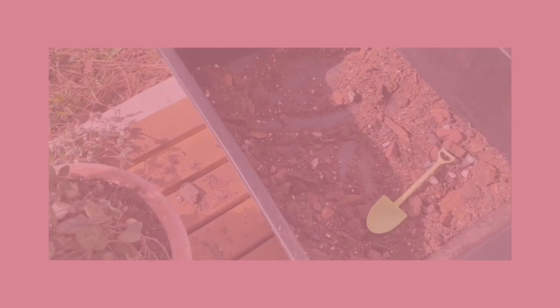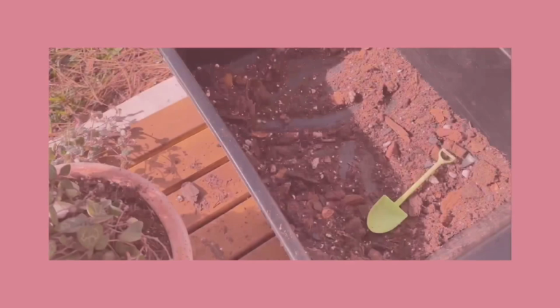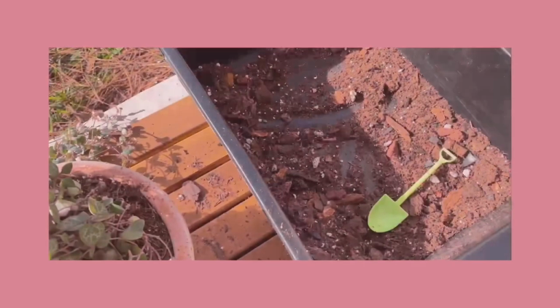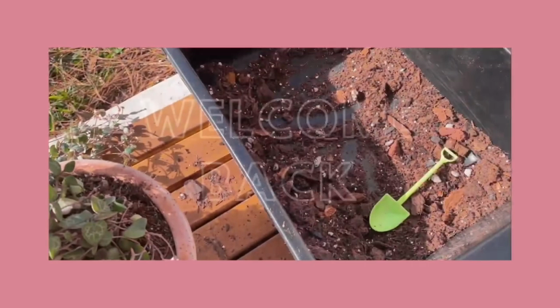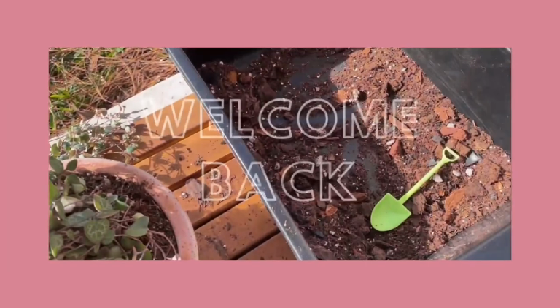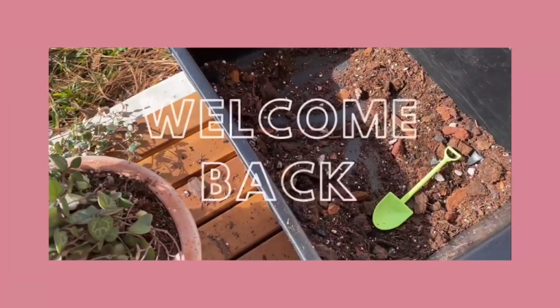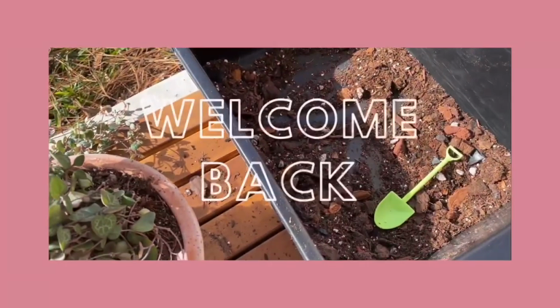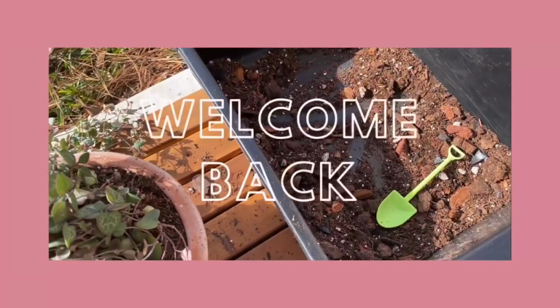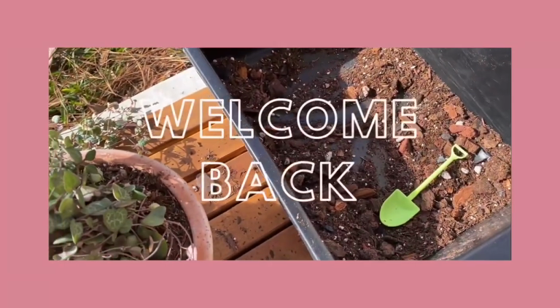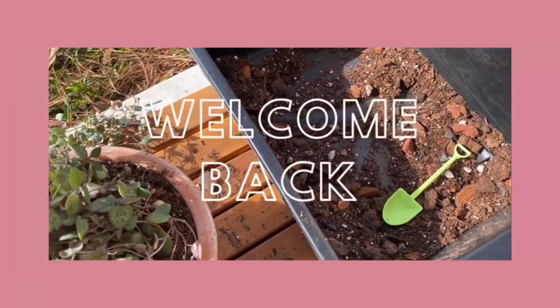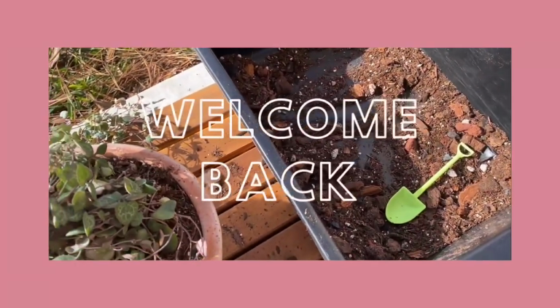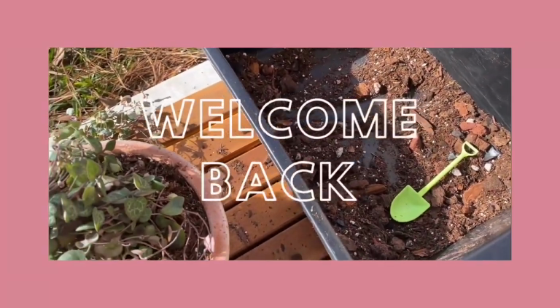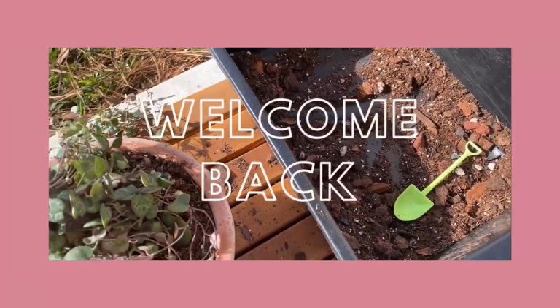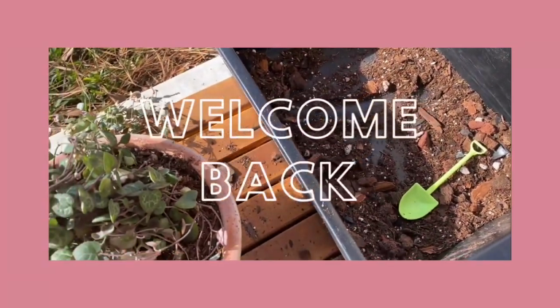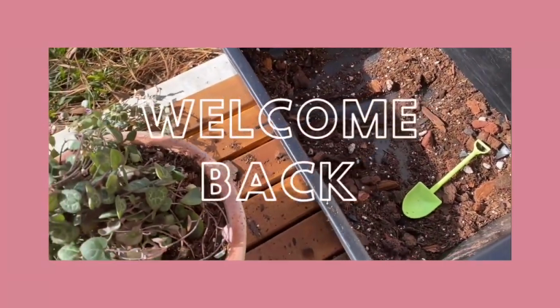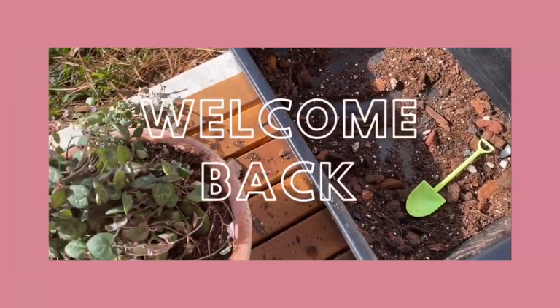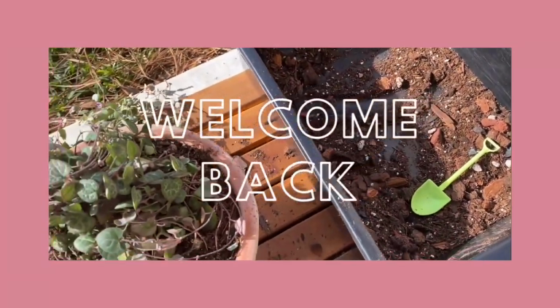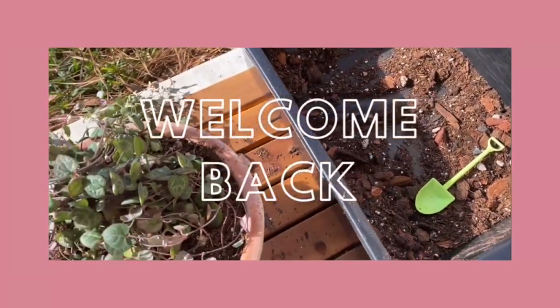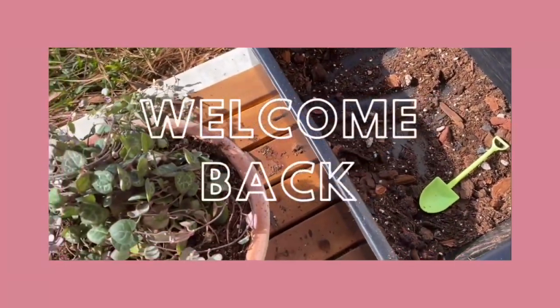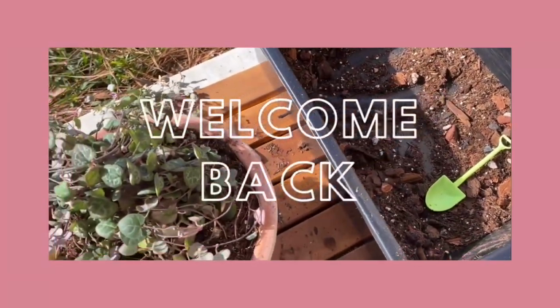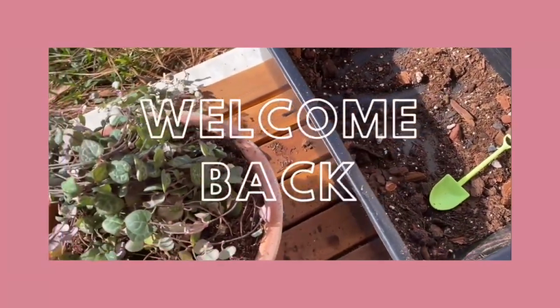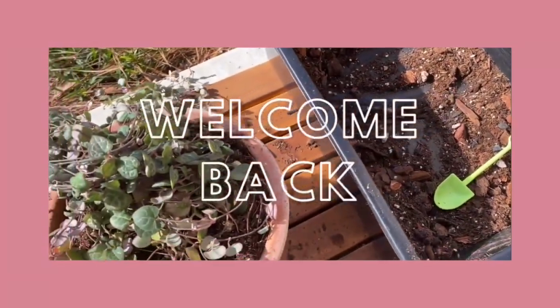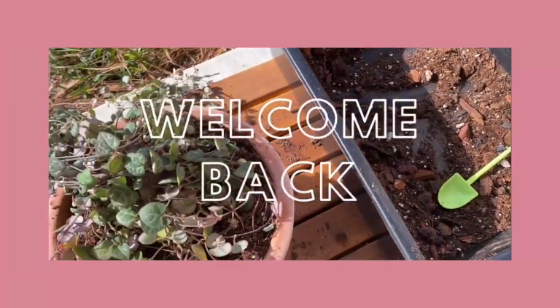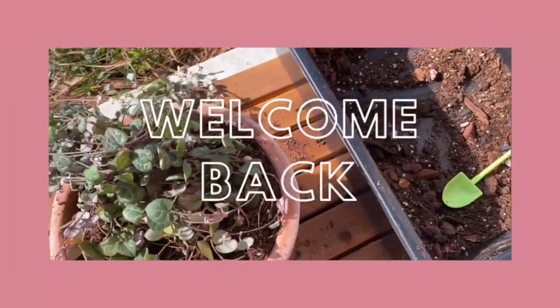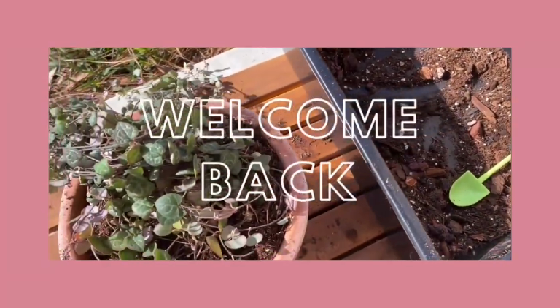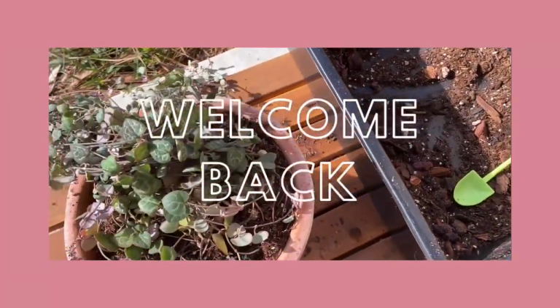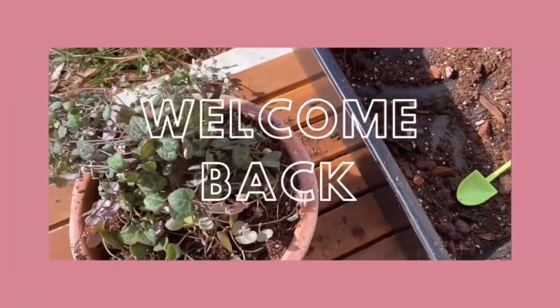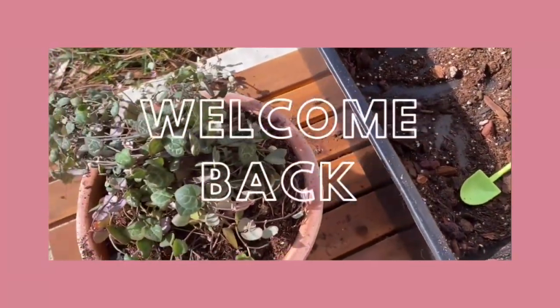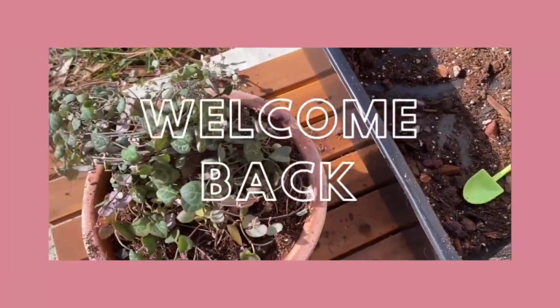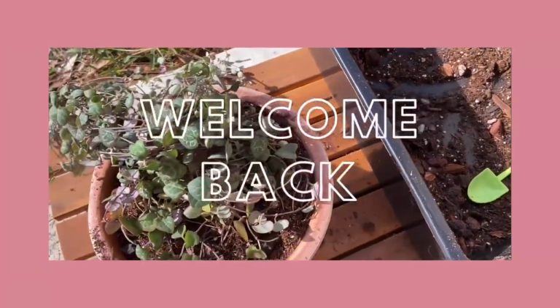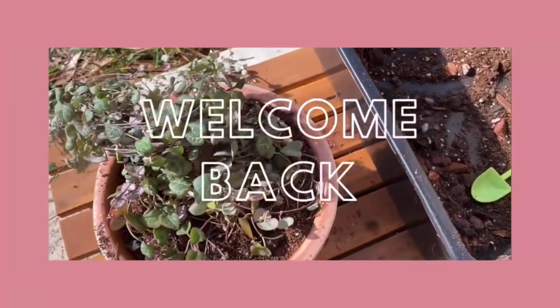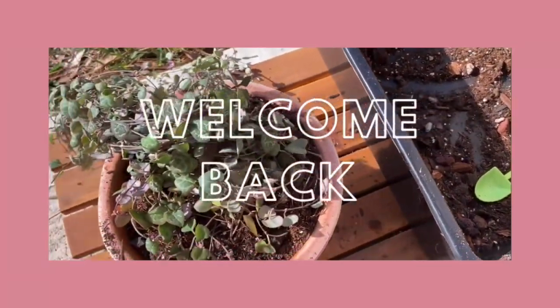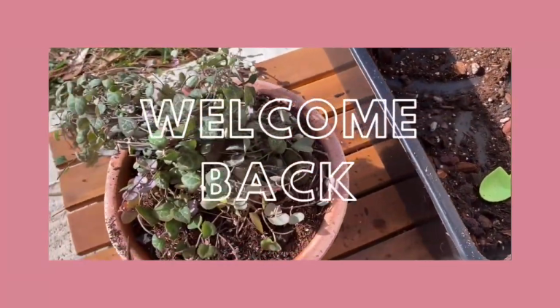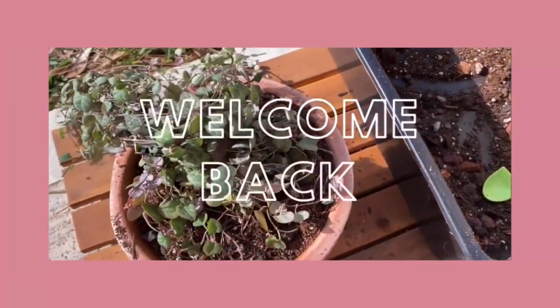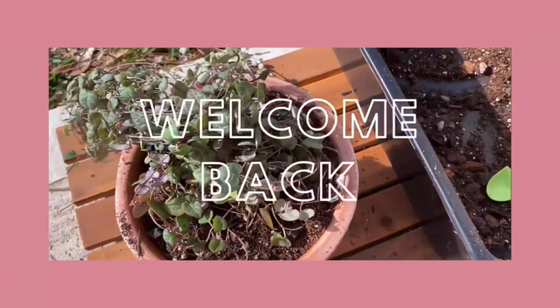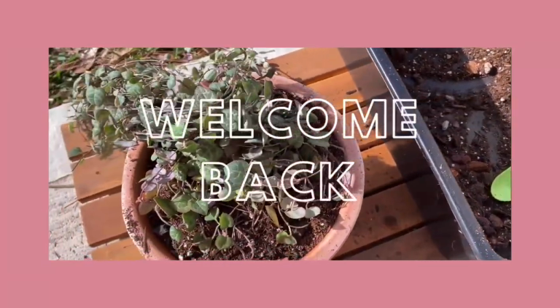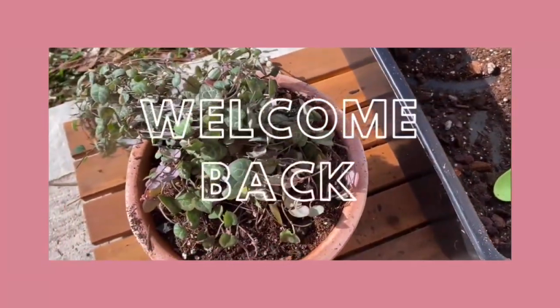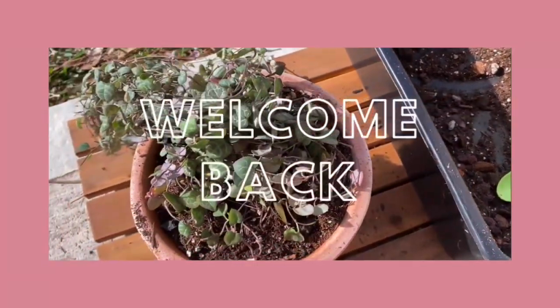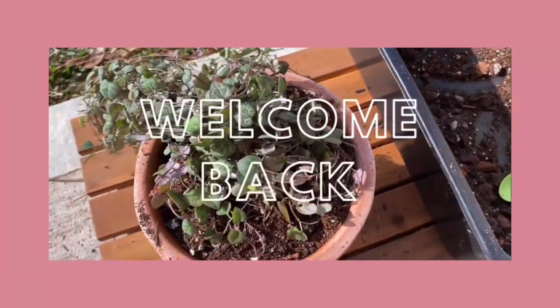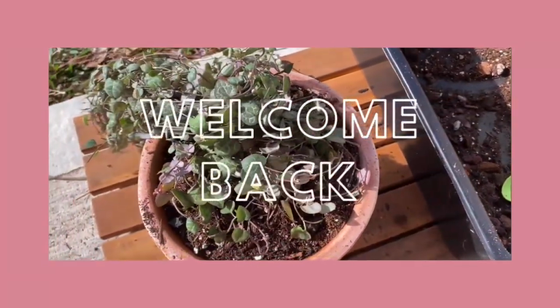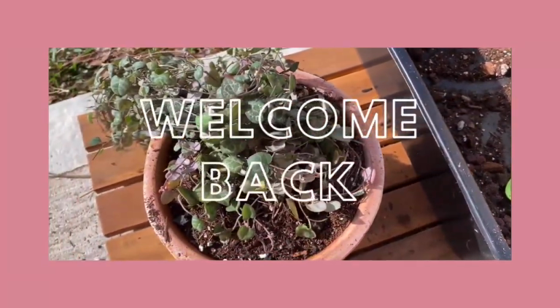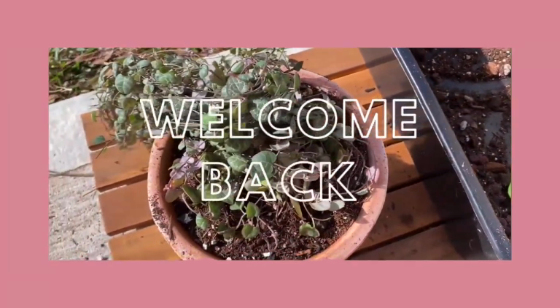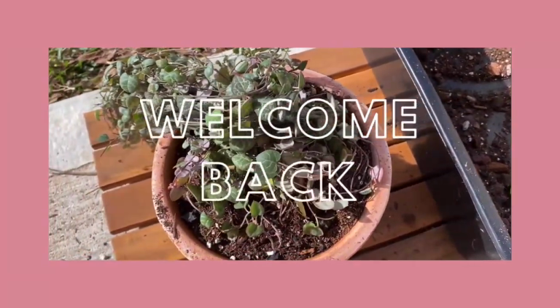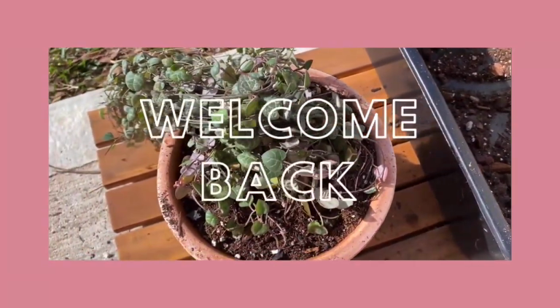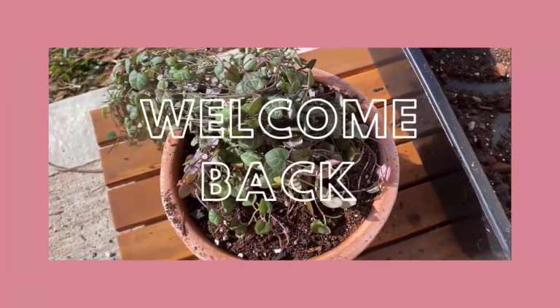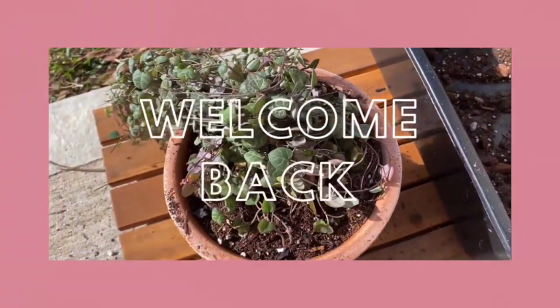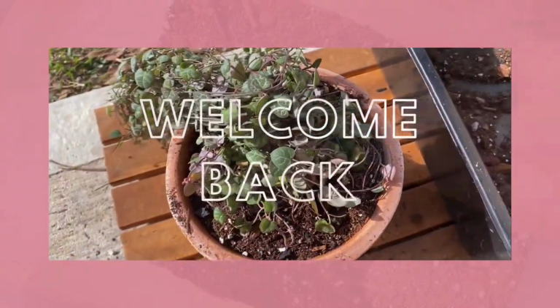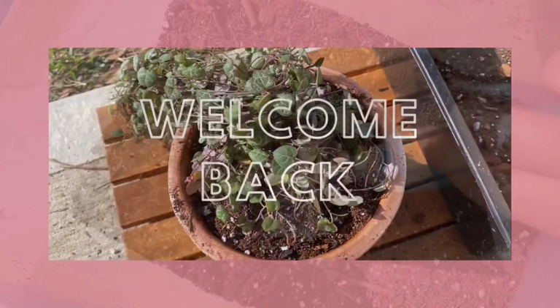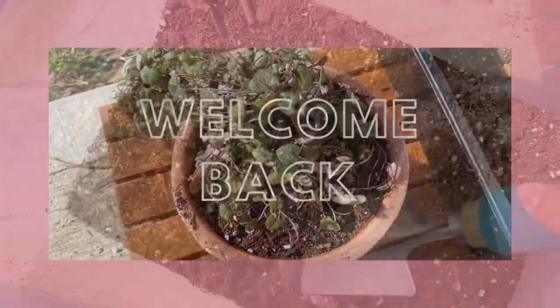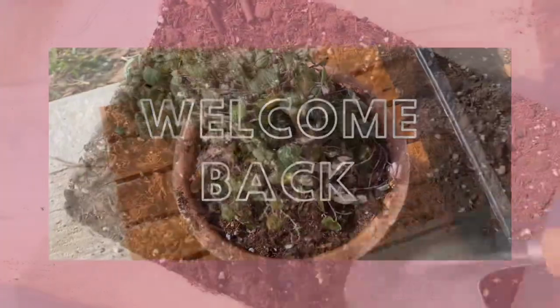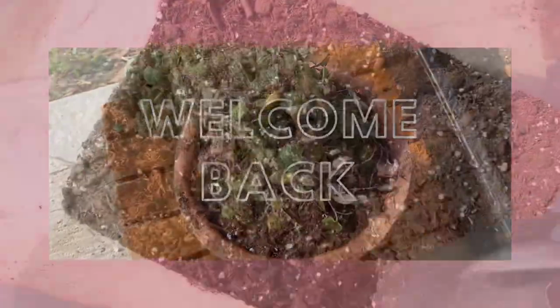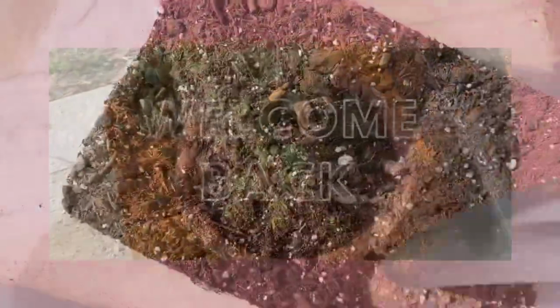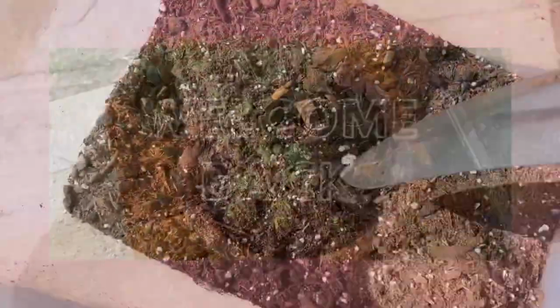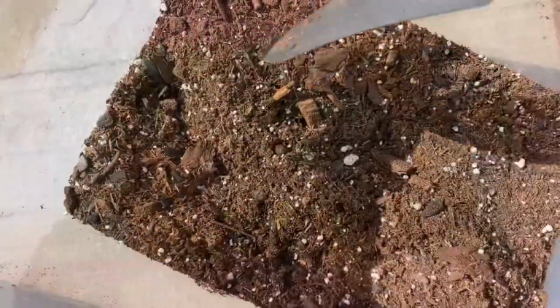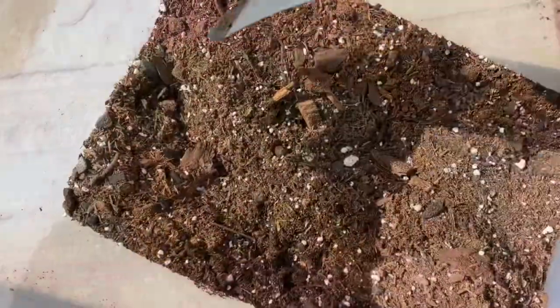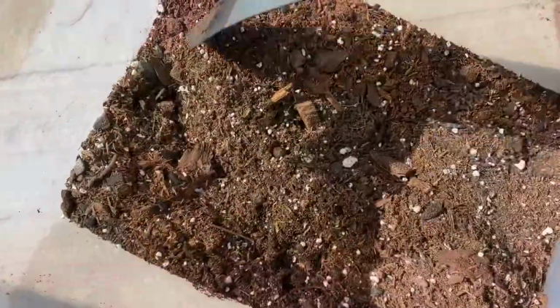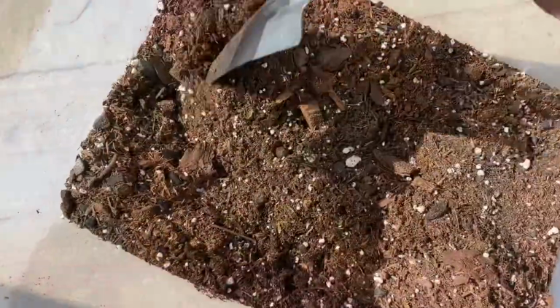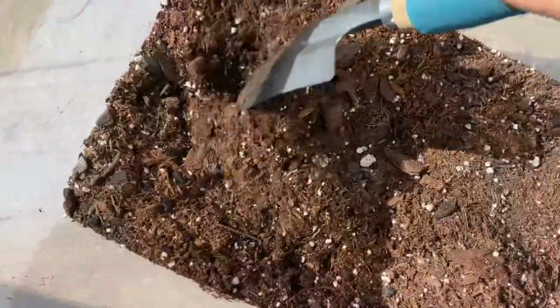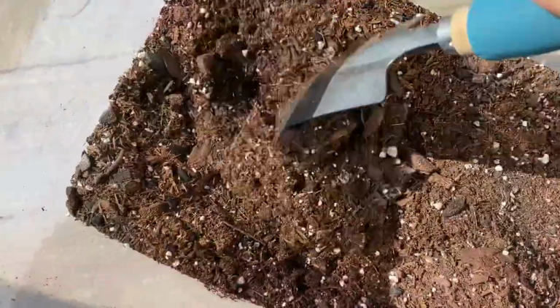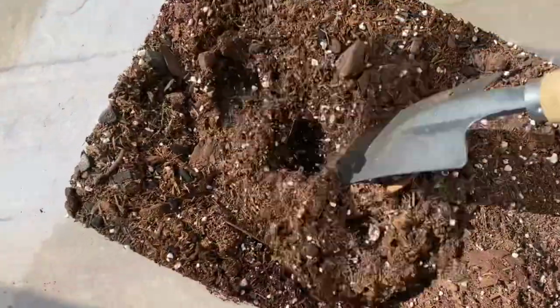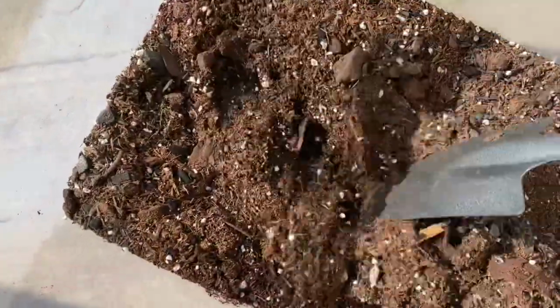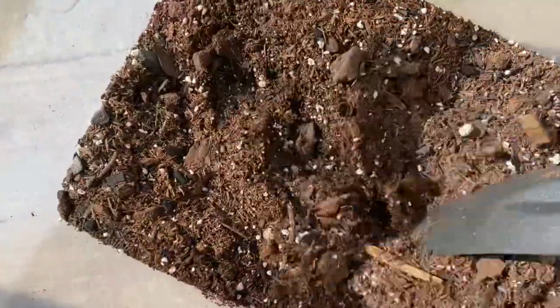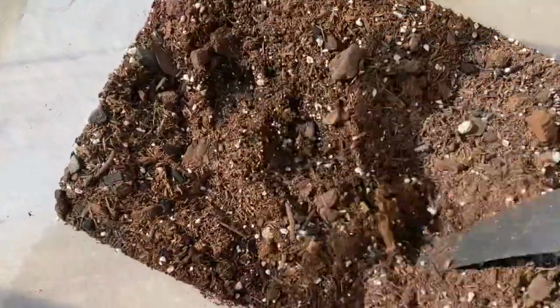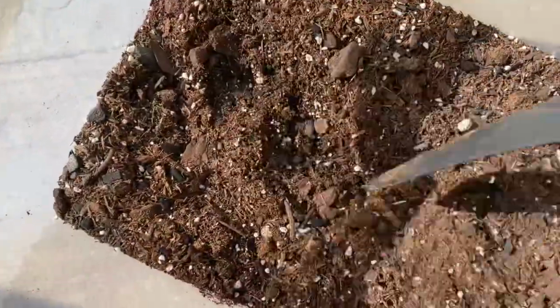Hey guys, welcome back to my channel. I'm Jackie and this is the Jackie and the Leafstock channel where we talk about houseplants.